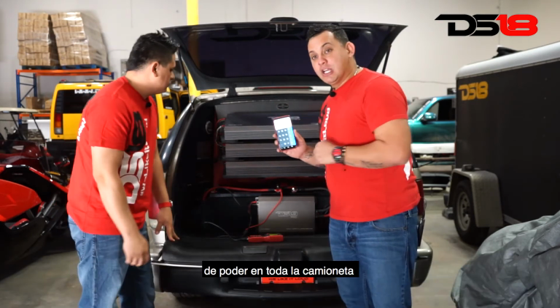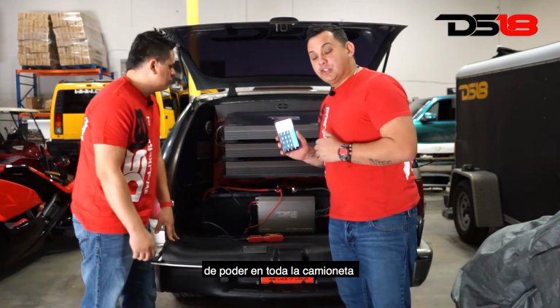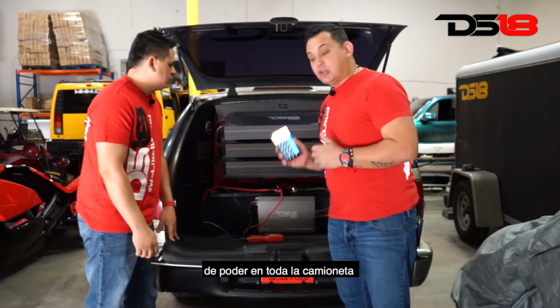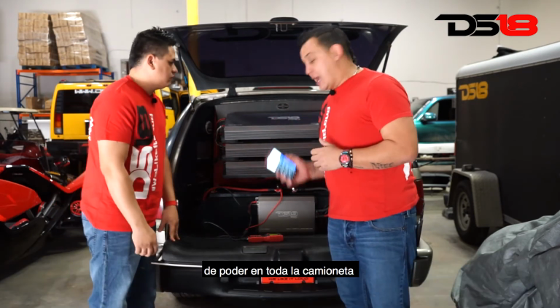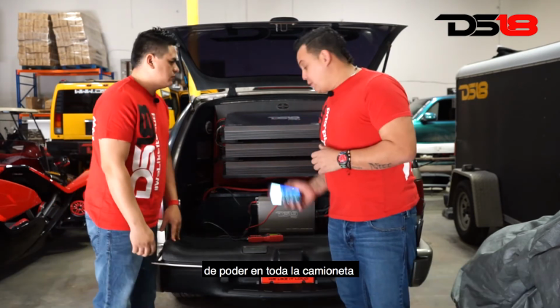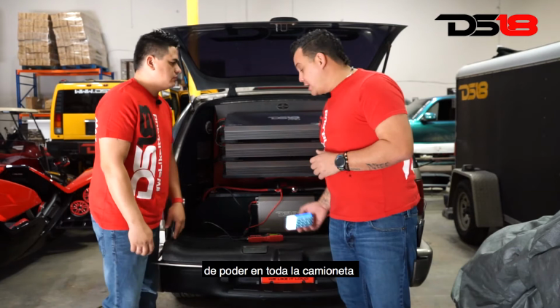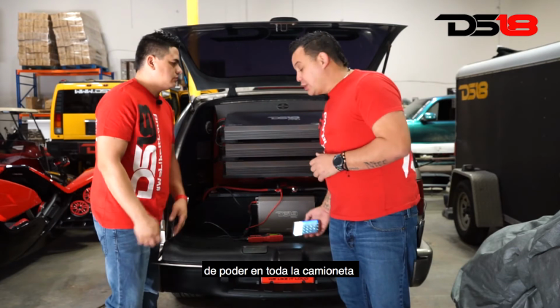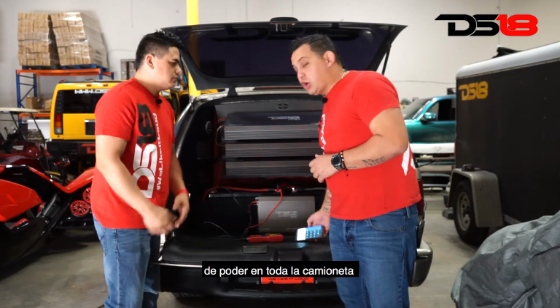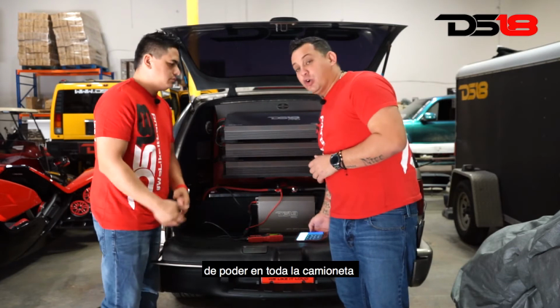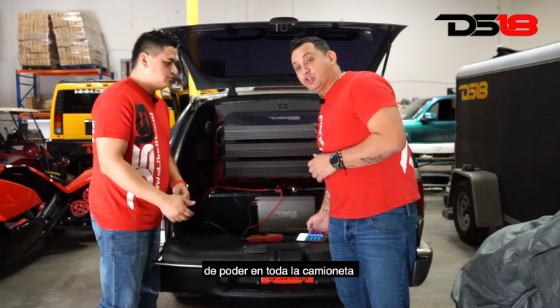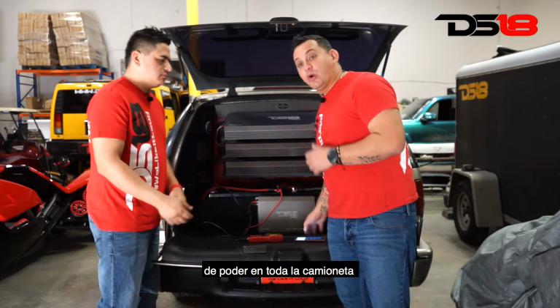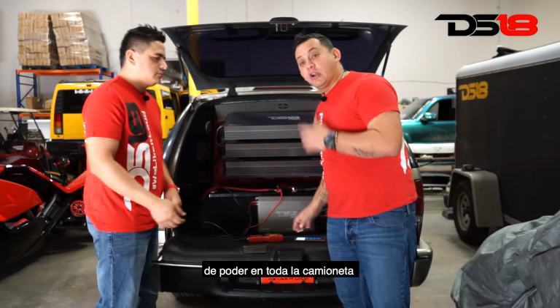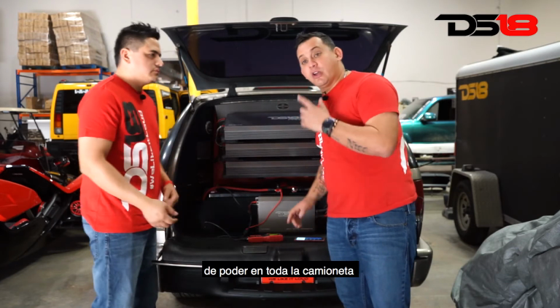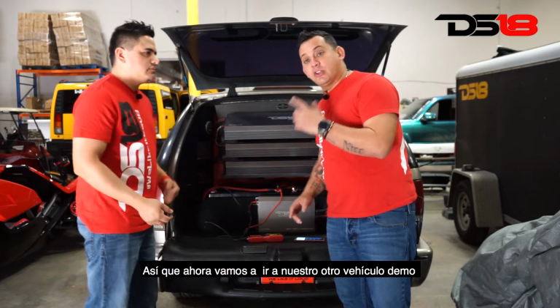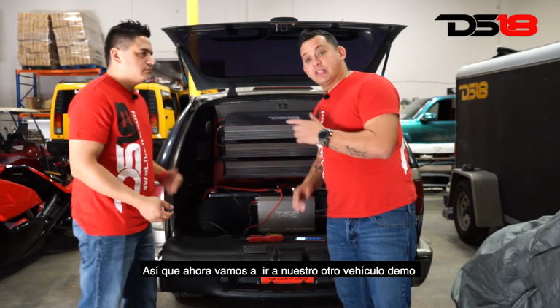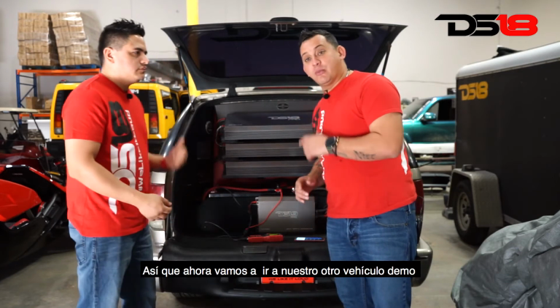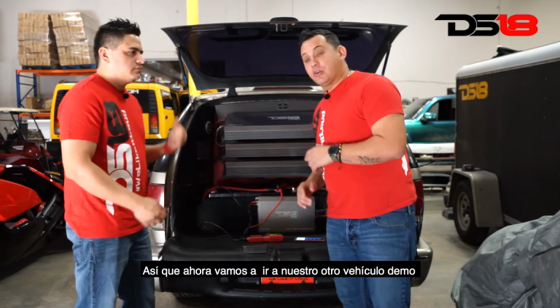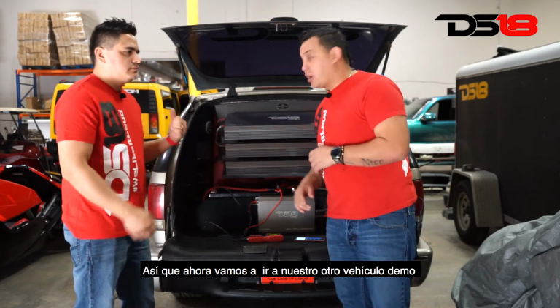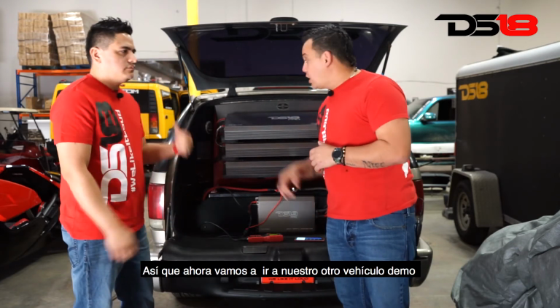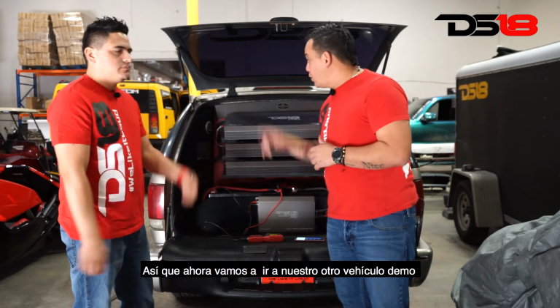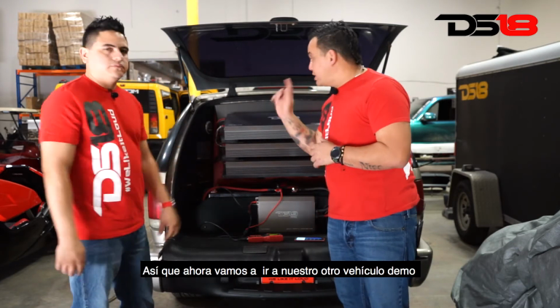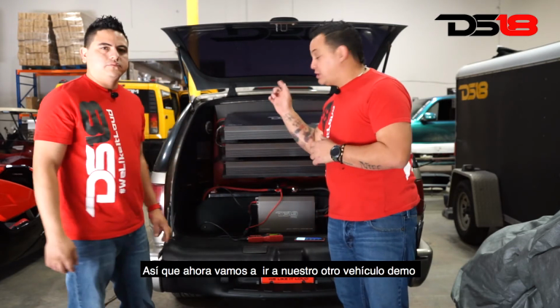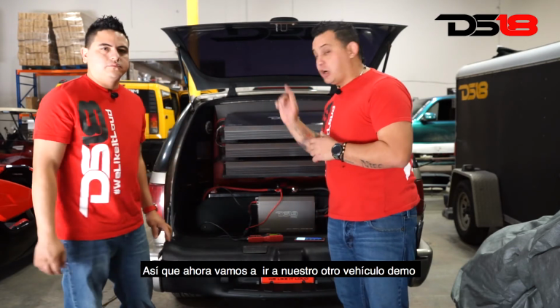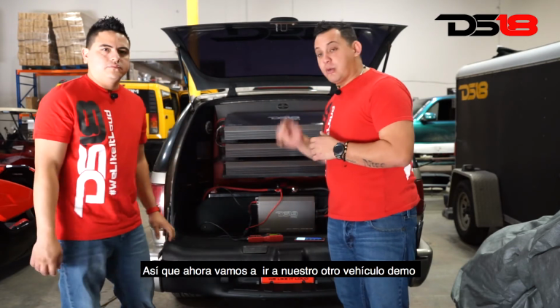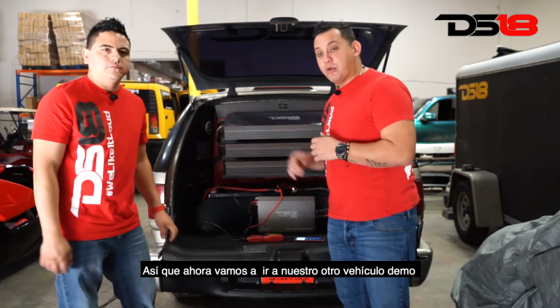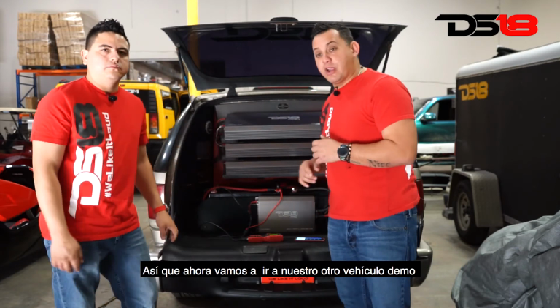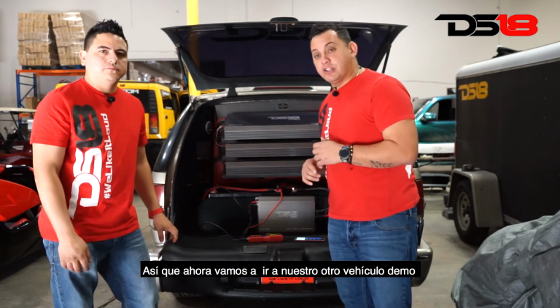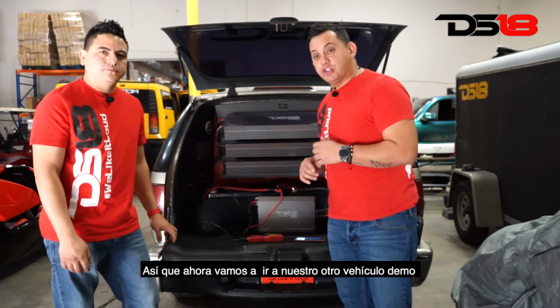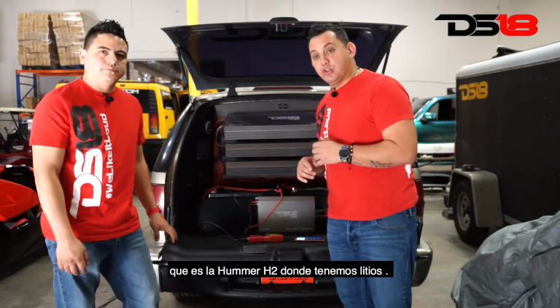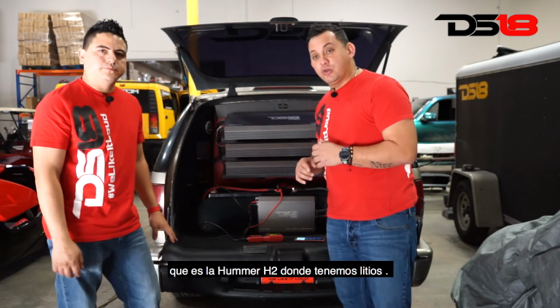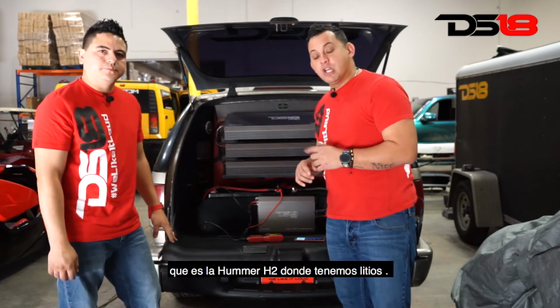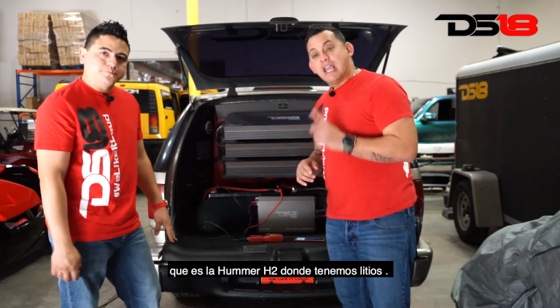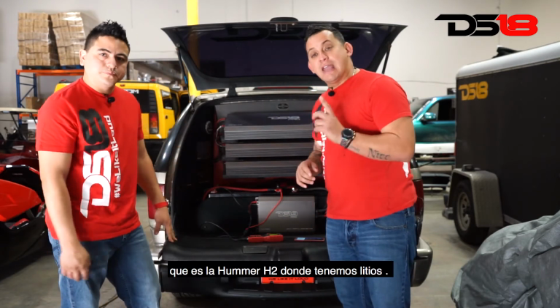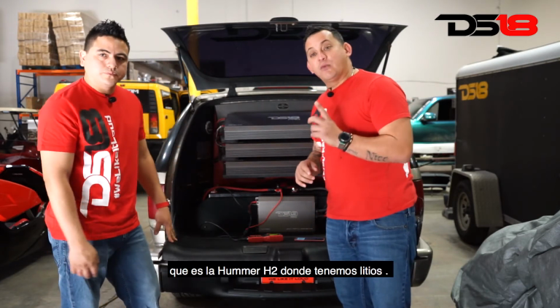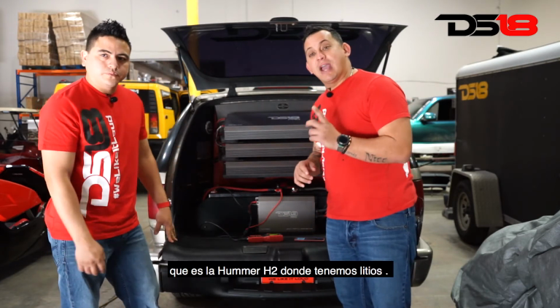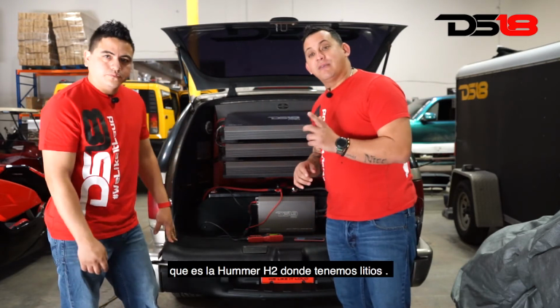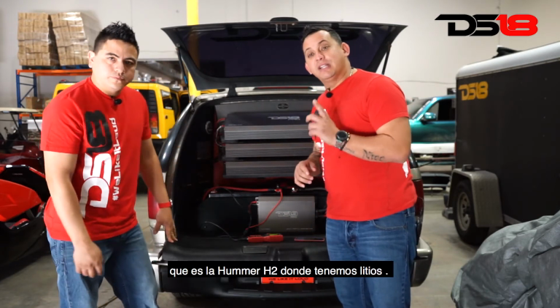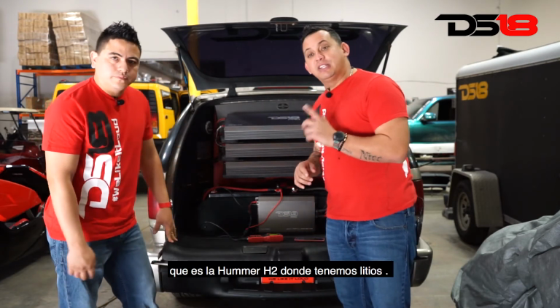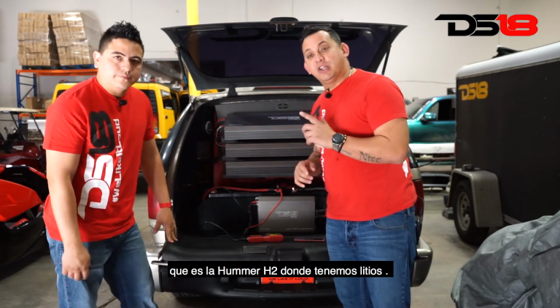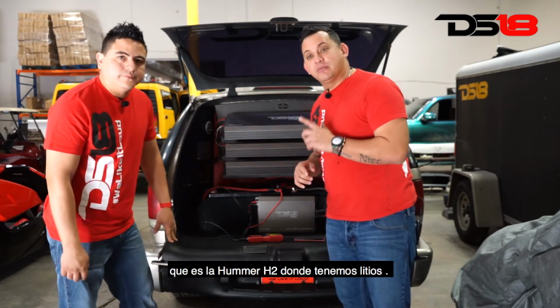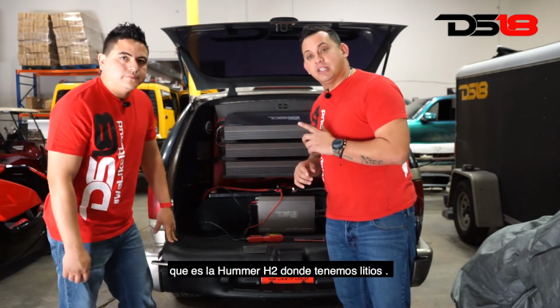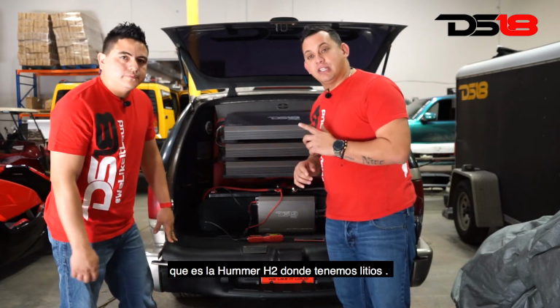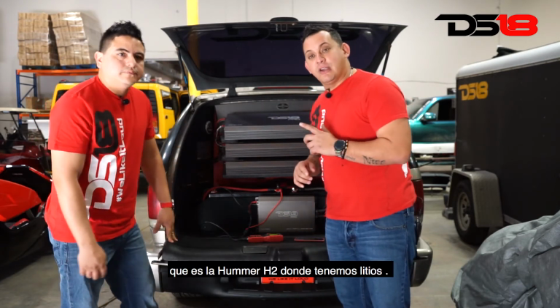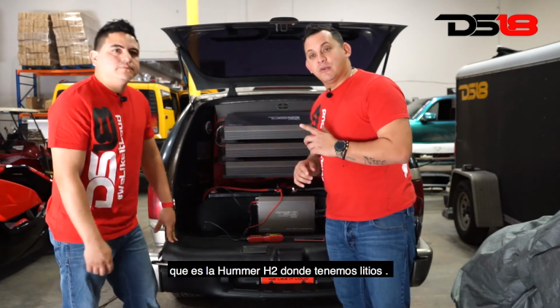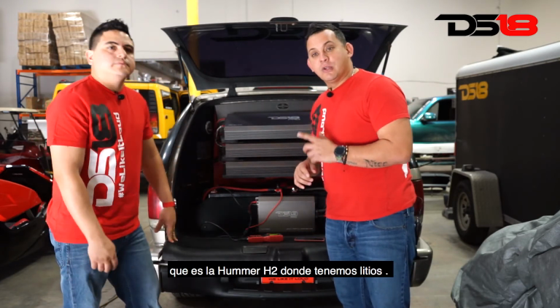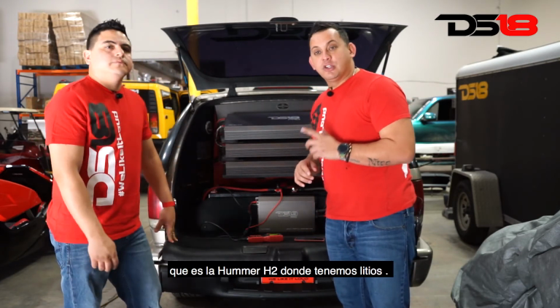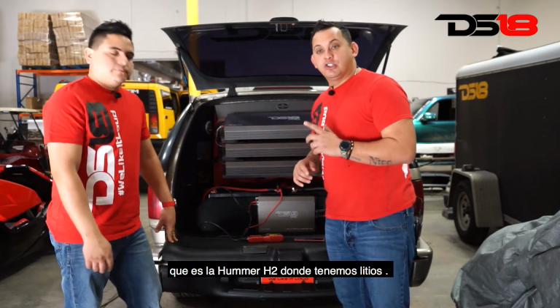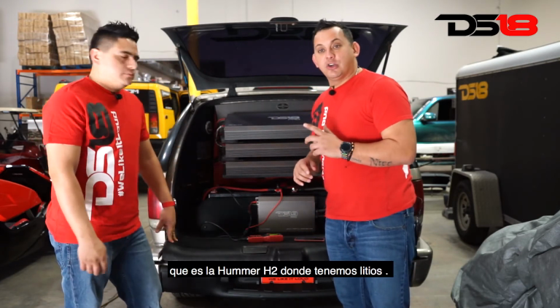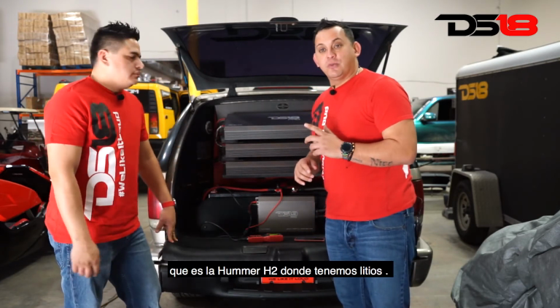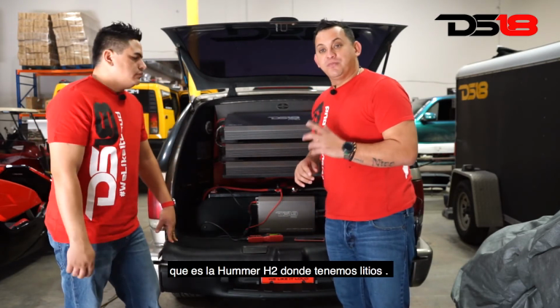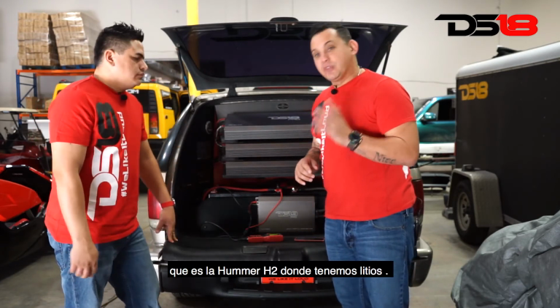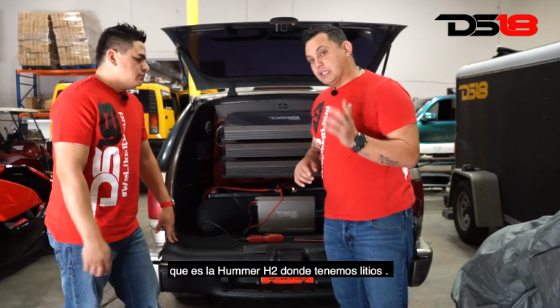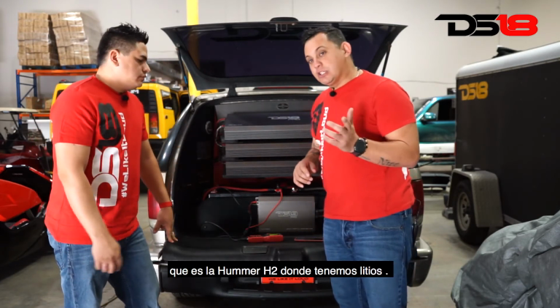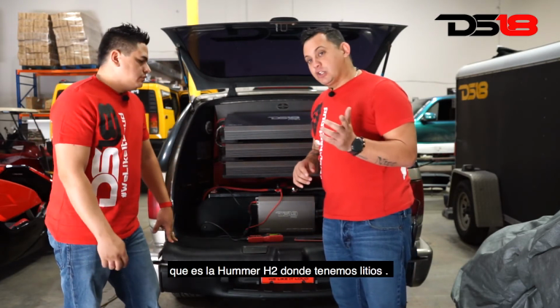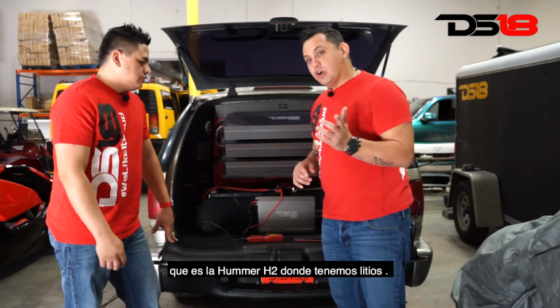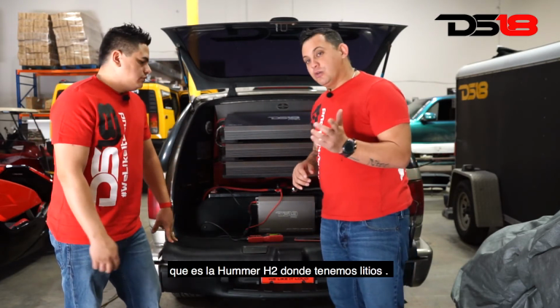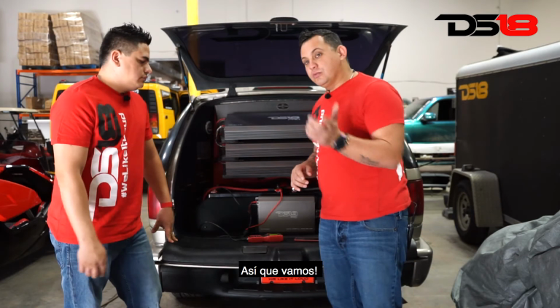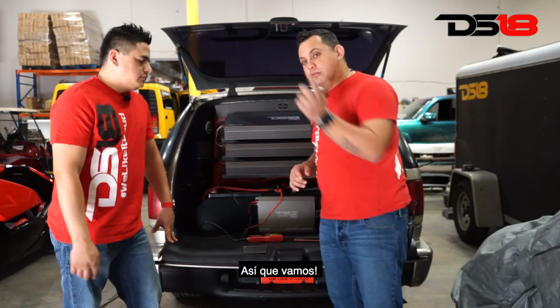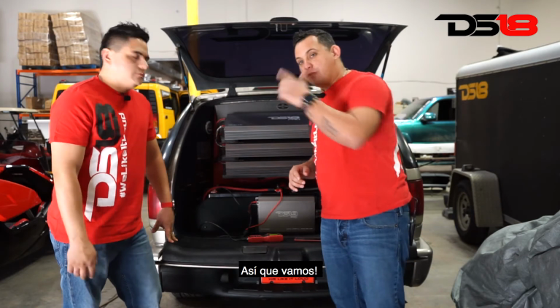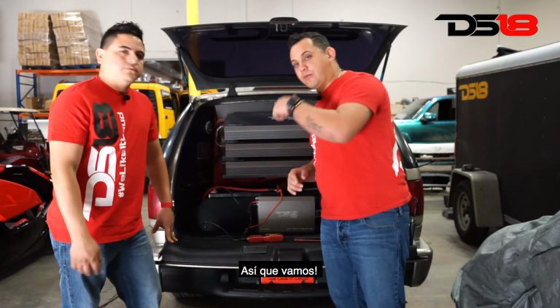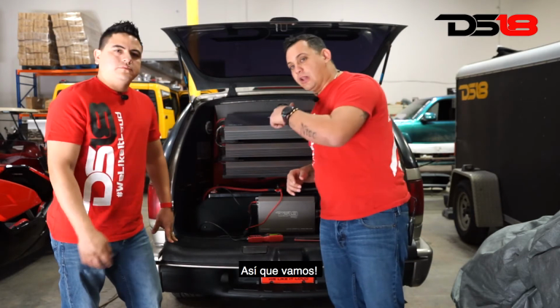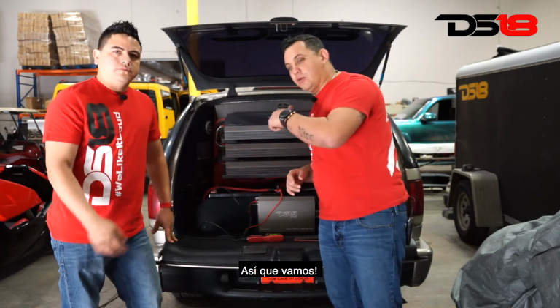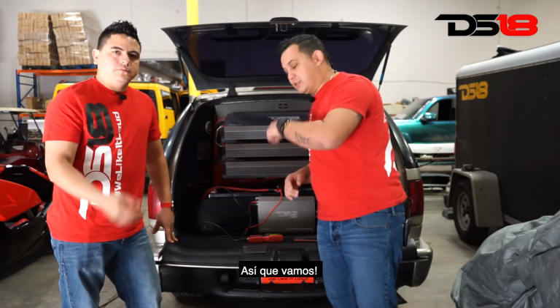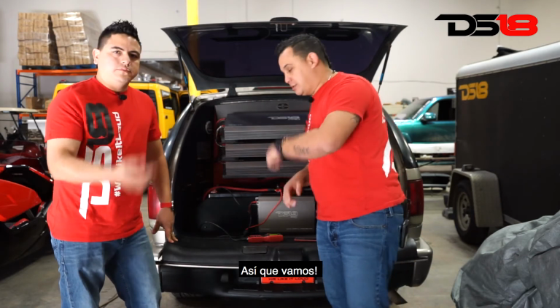Now we're going to go to another demo car, which is the Hummer H2 — and we have lithiums in there. Let's go, follow us.